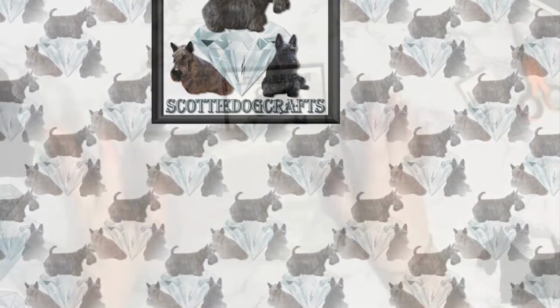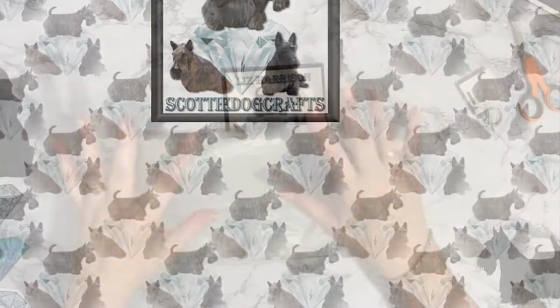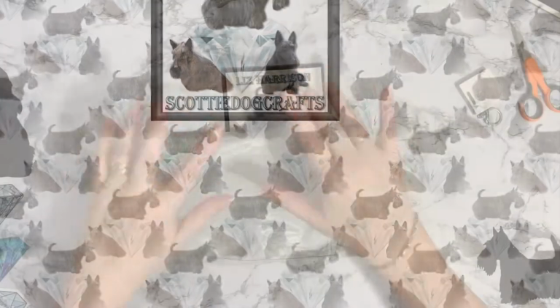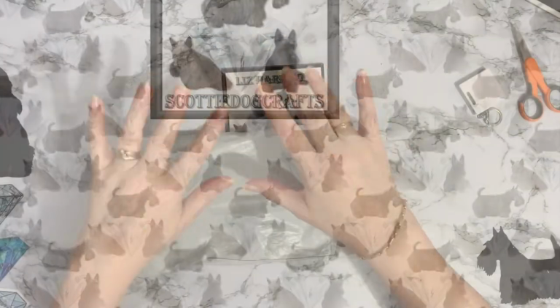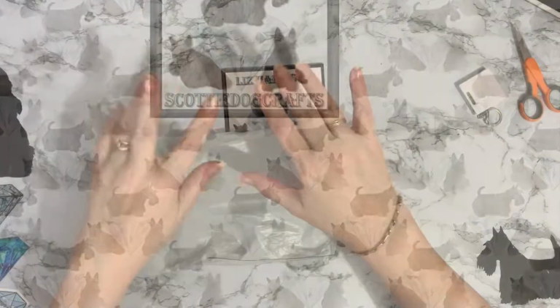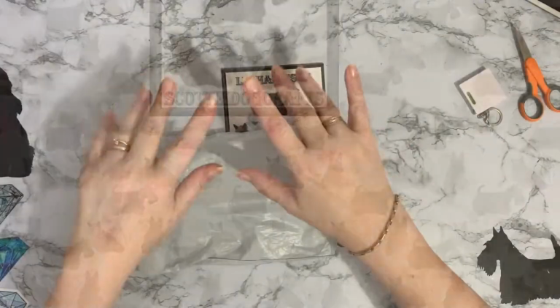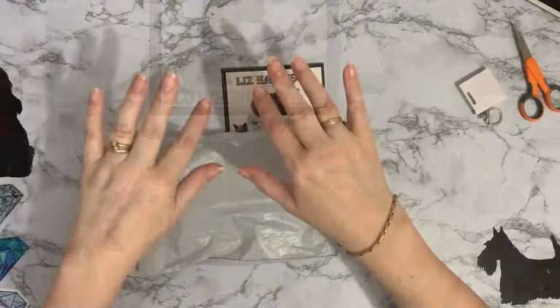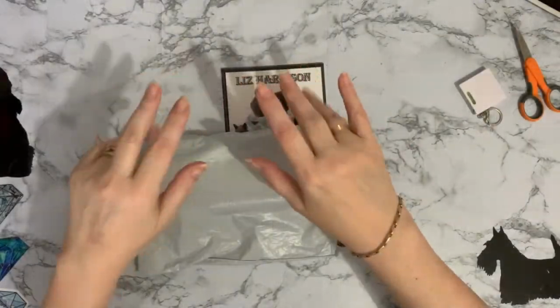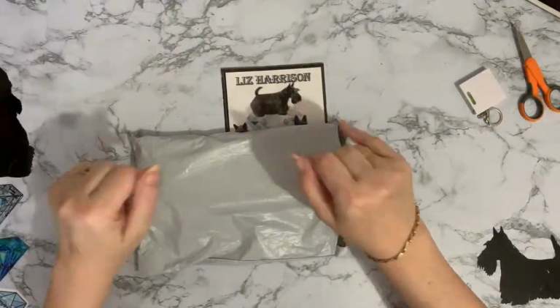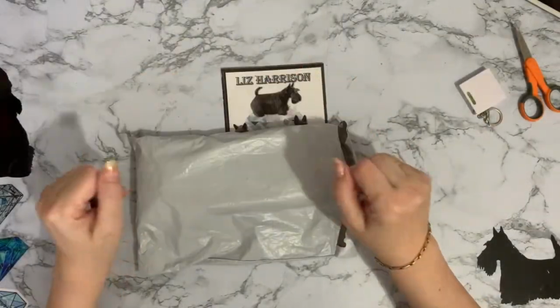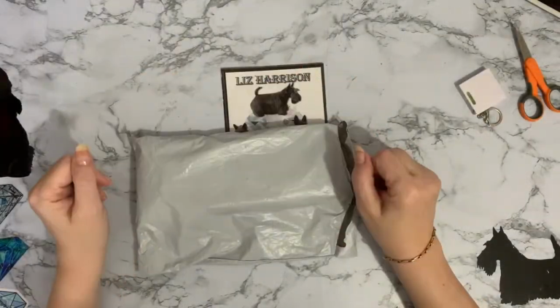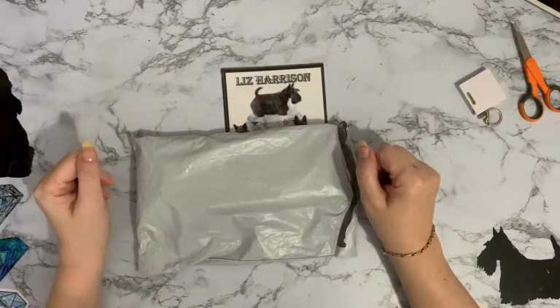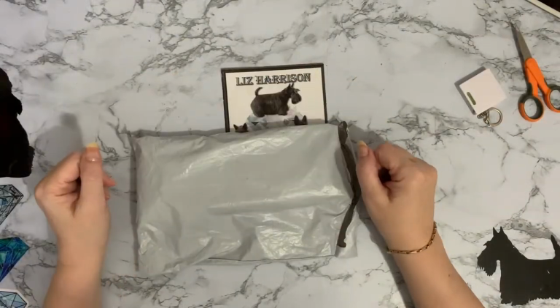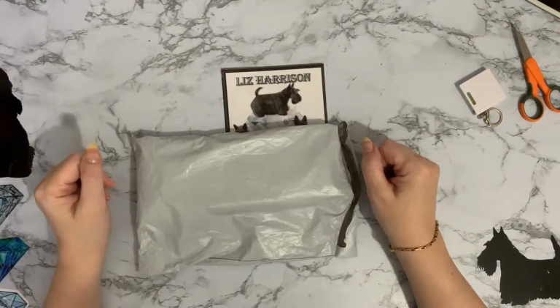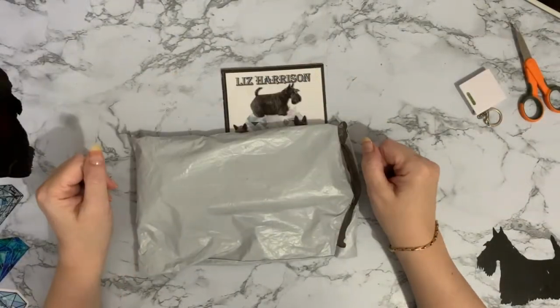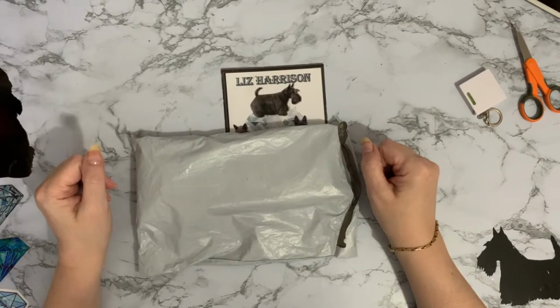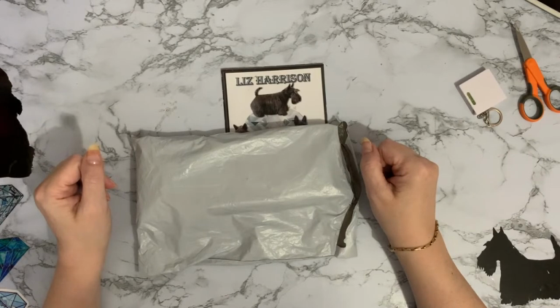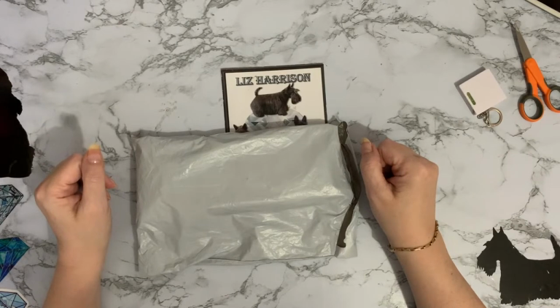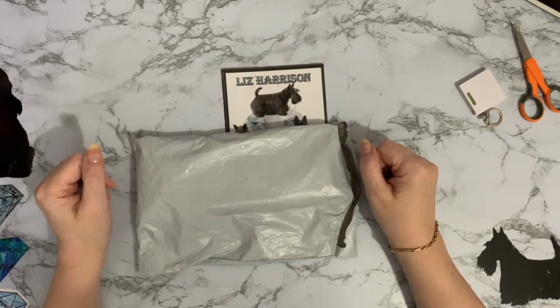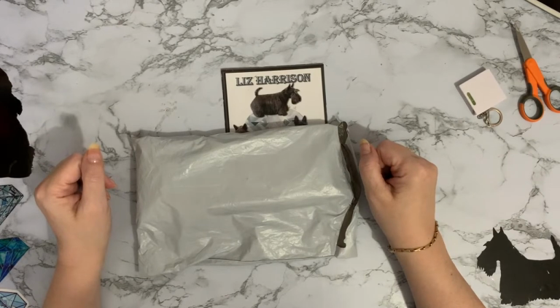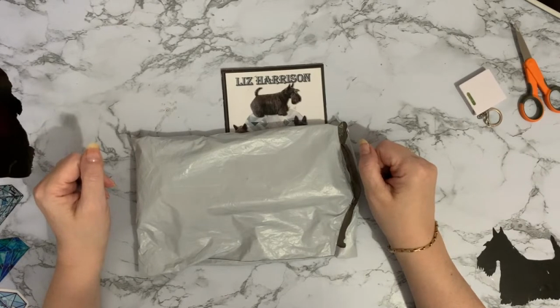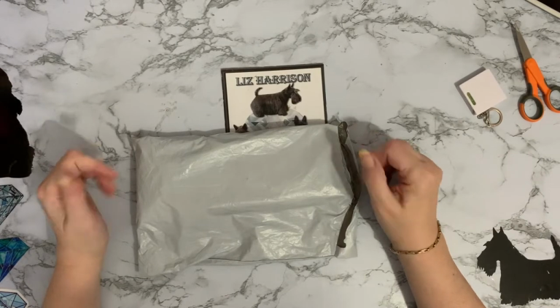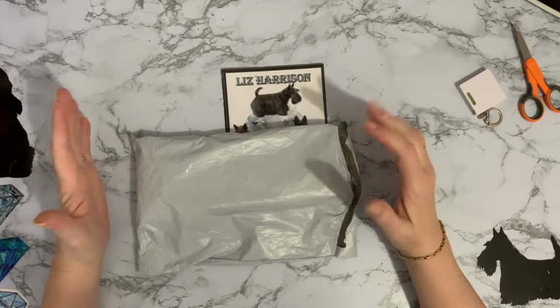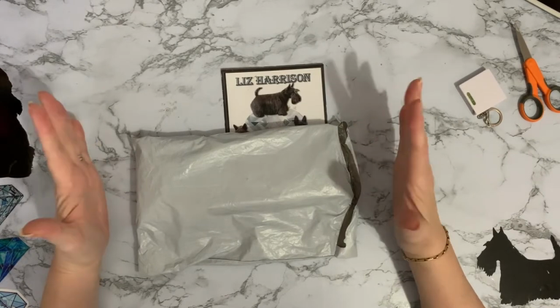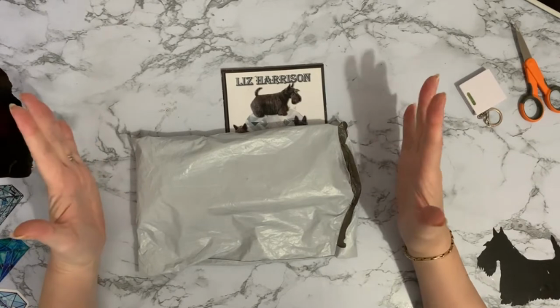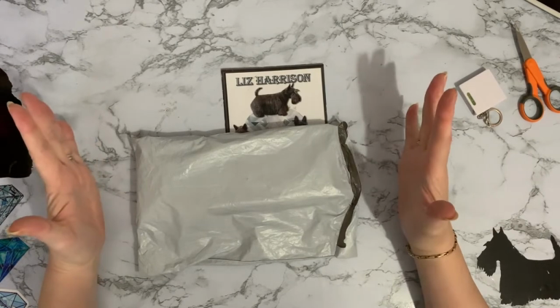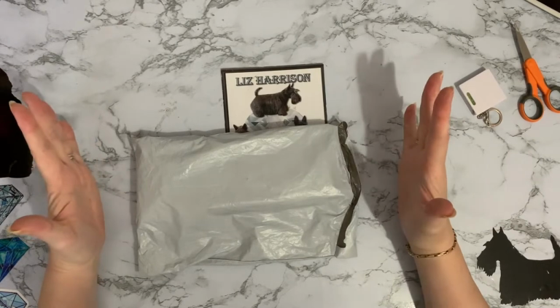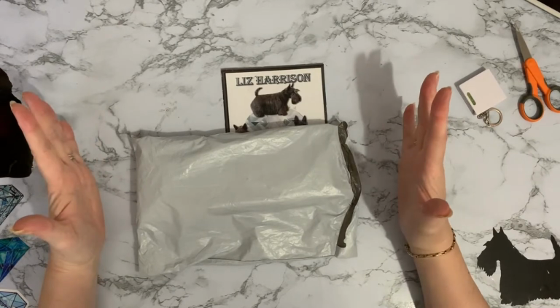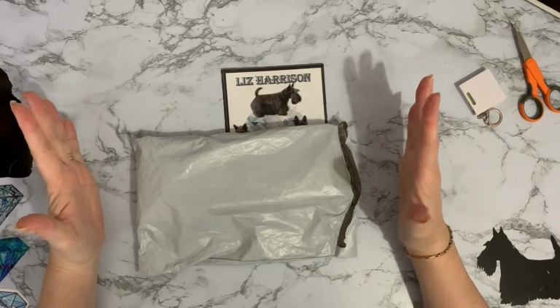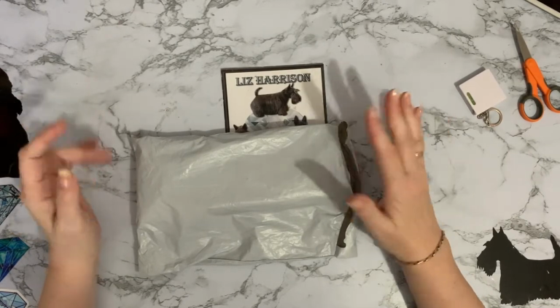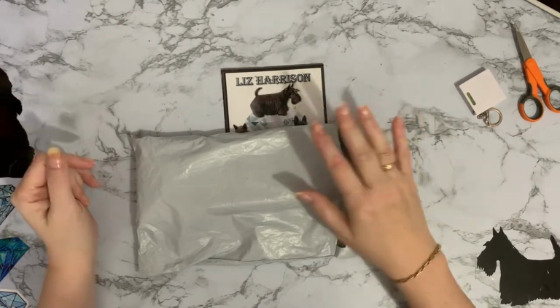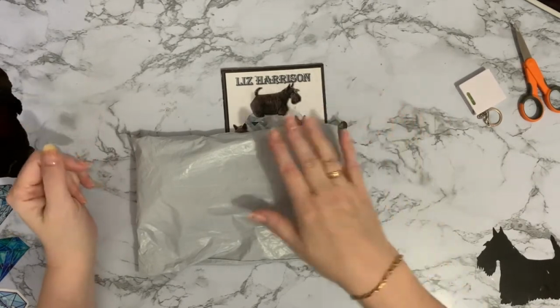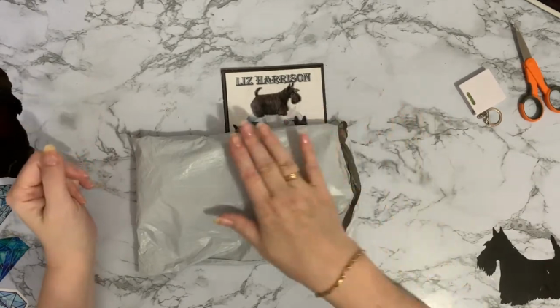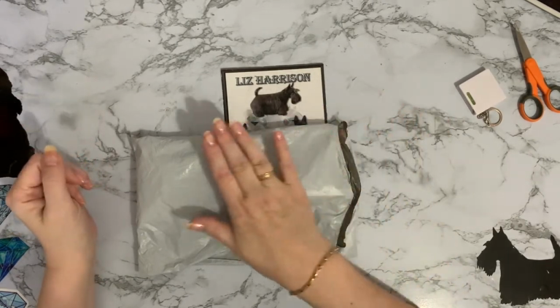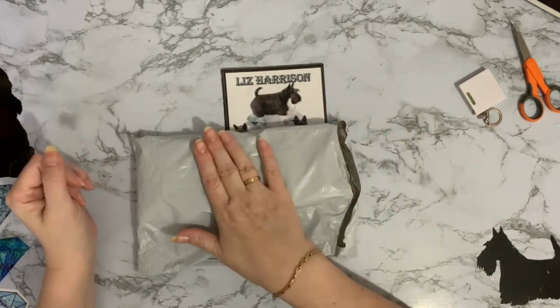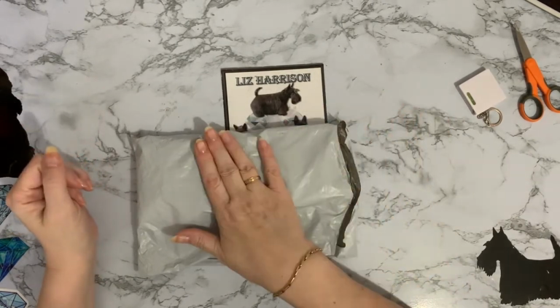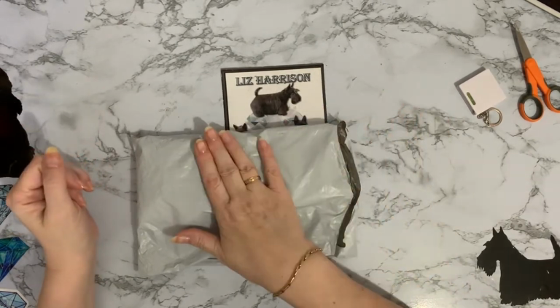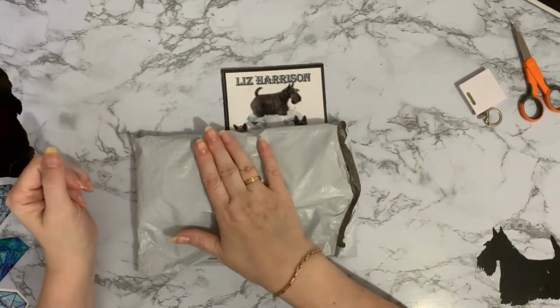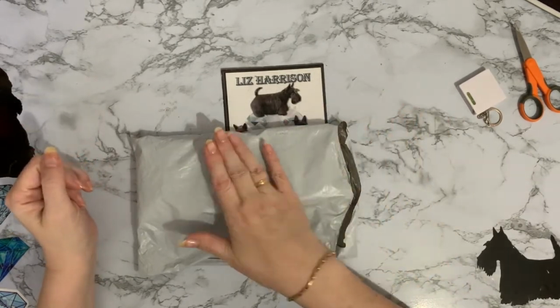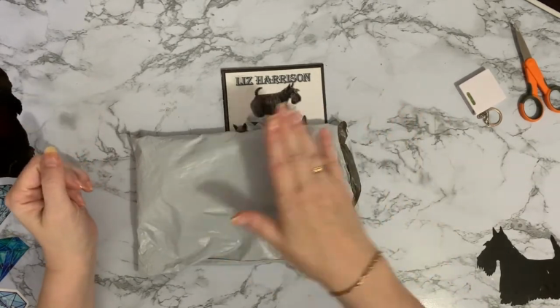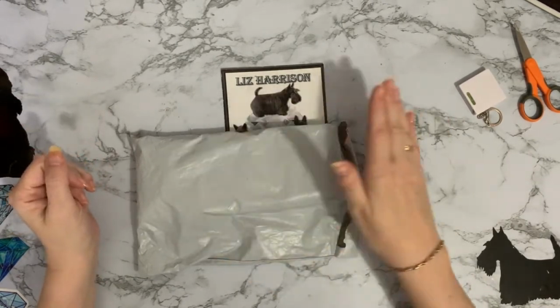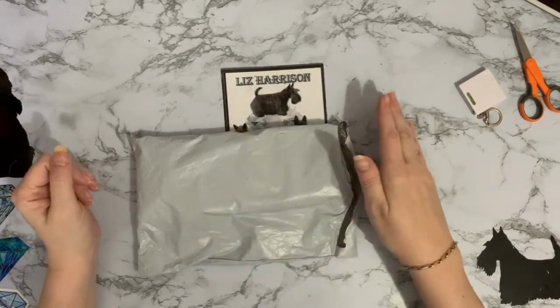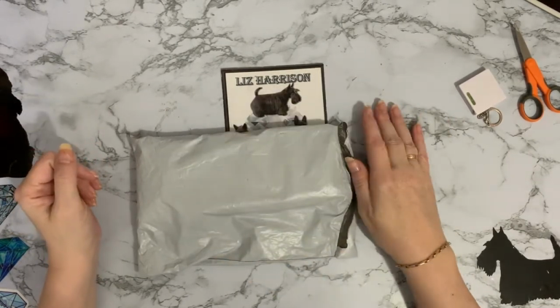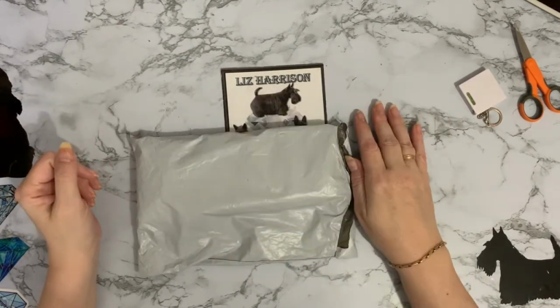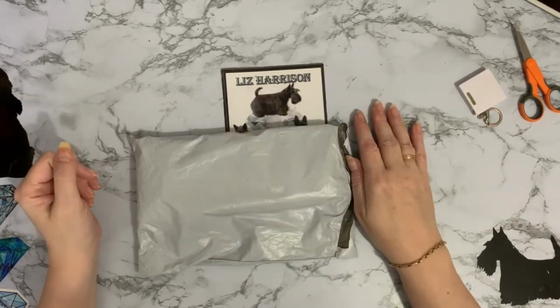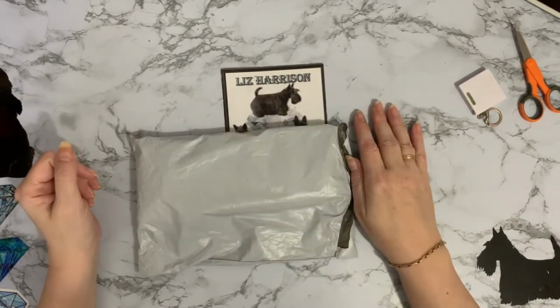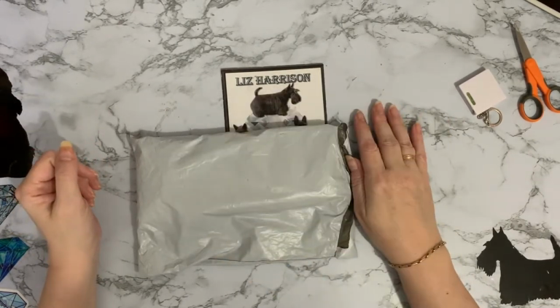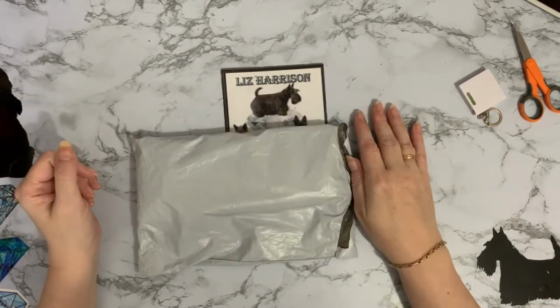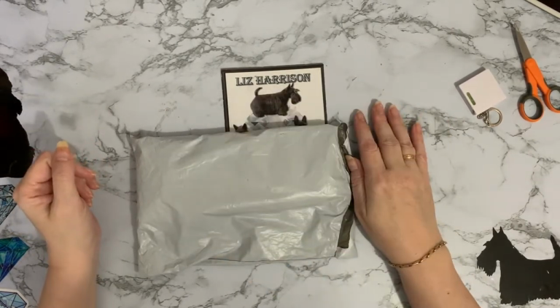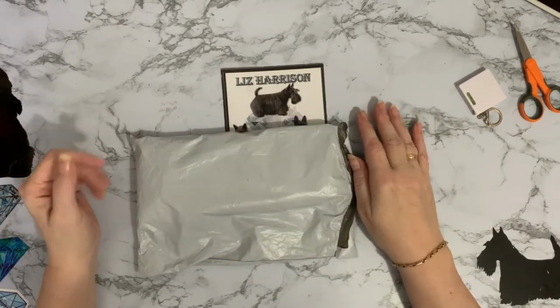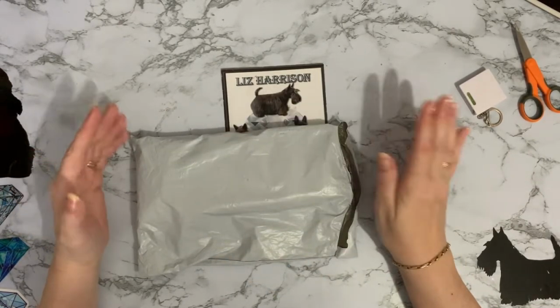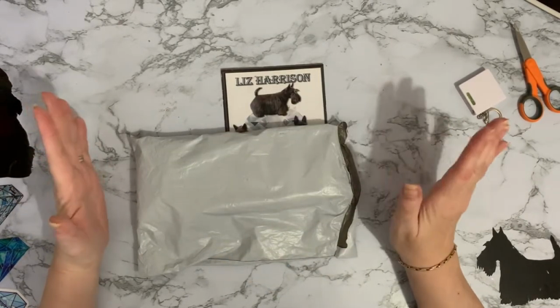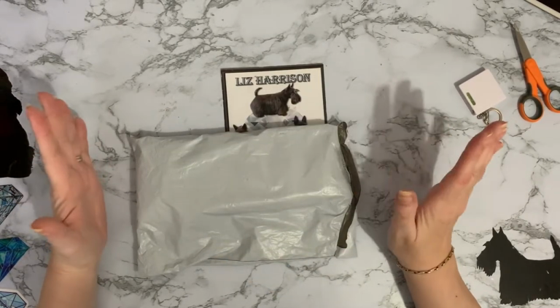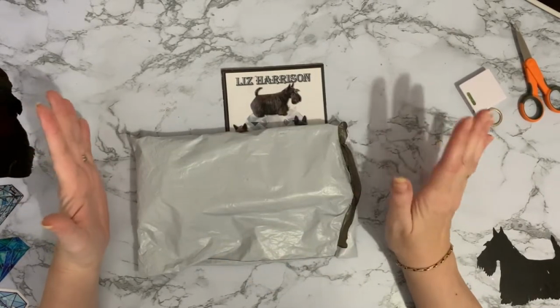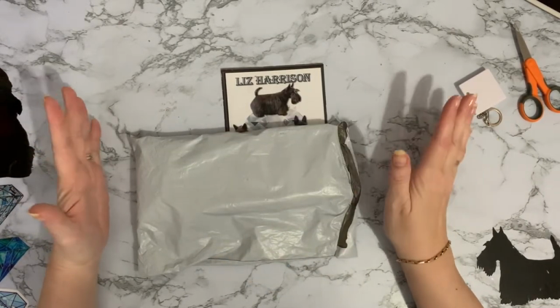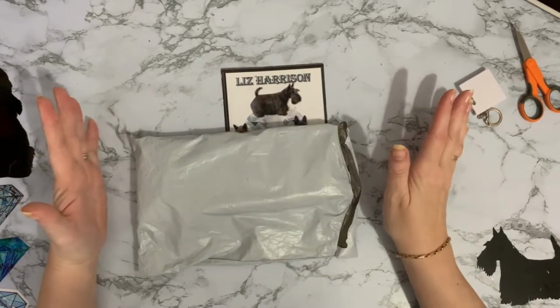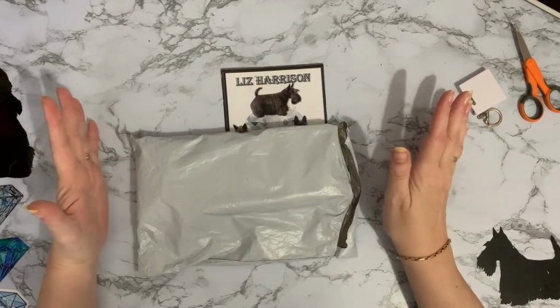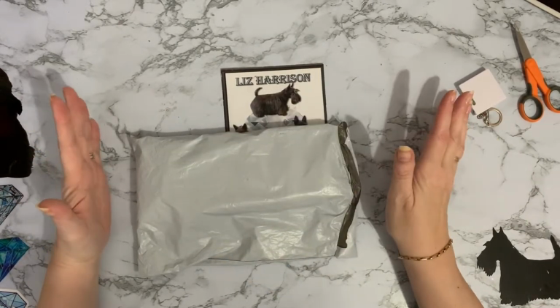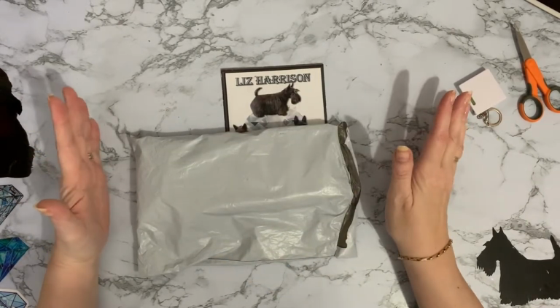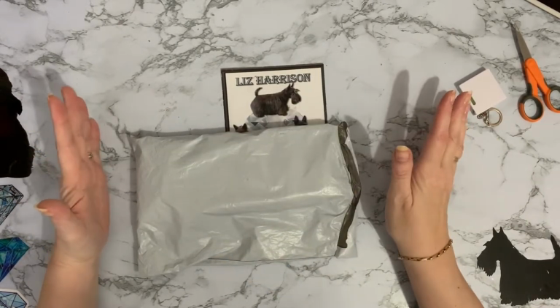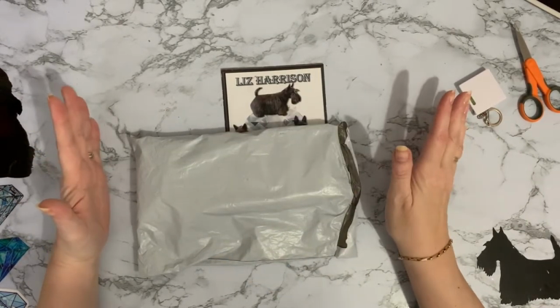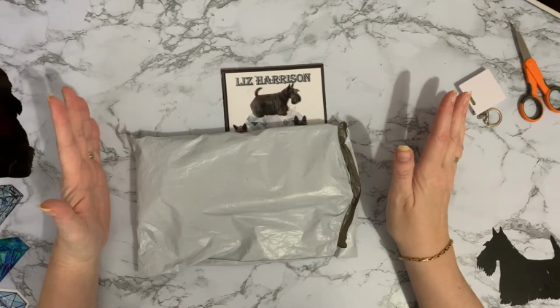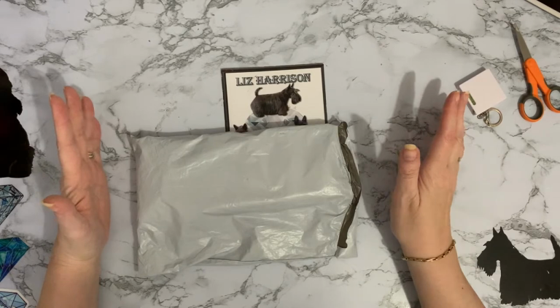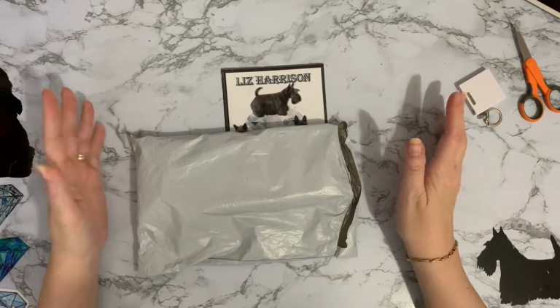Hi everyone, Liz here. Thanks for stopping by. Today I've got a little teeny tiny package and a funny story with this one.